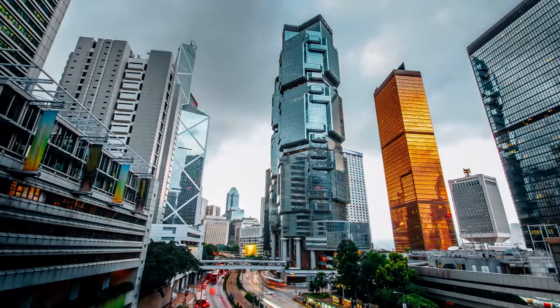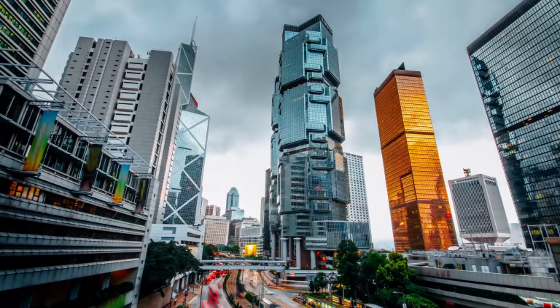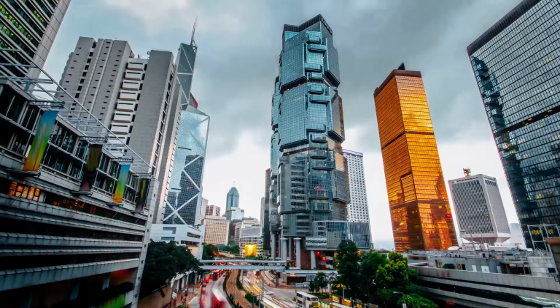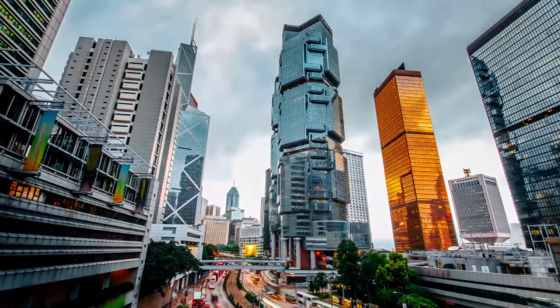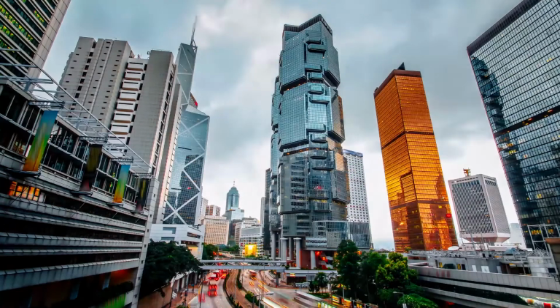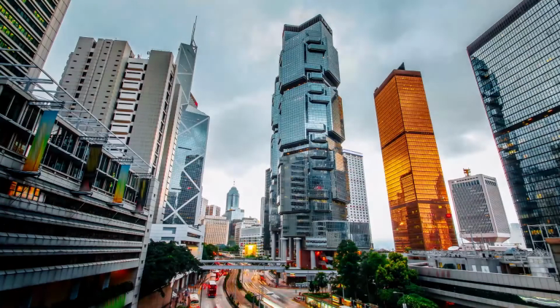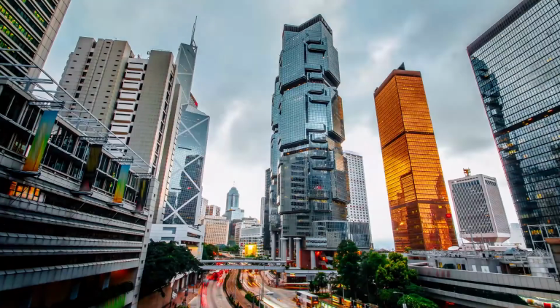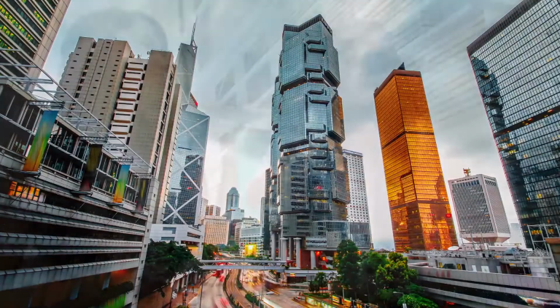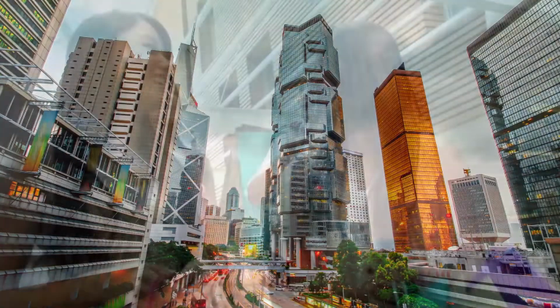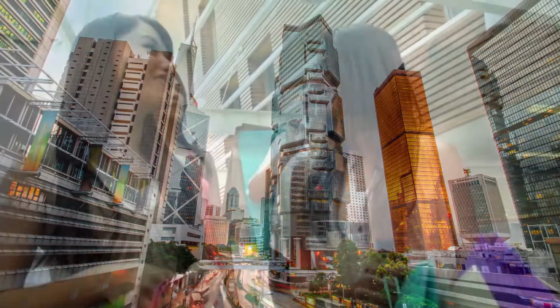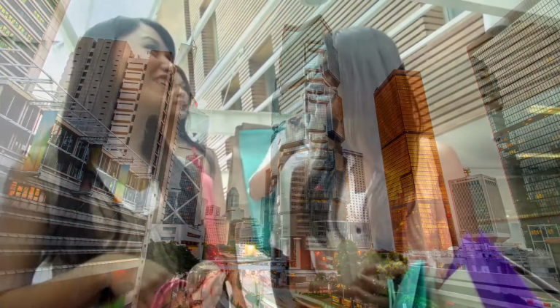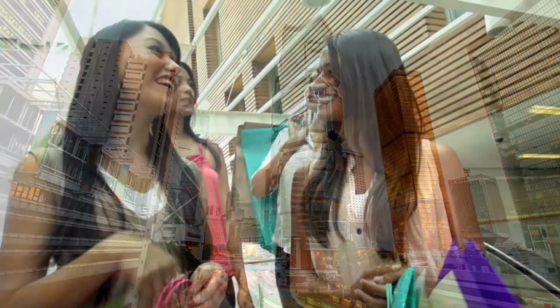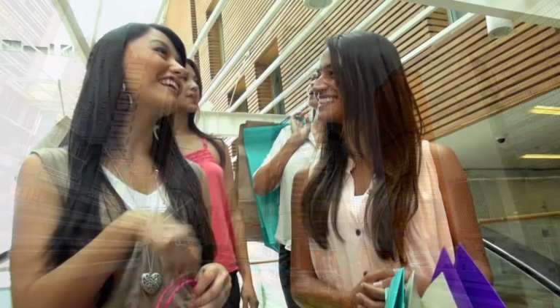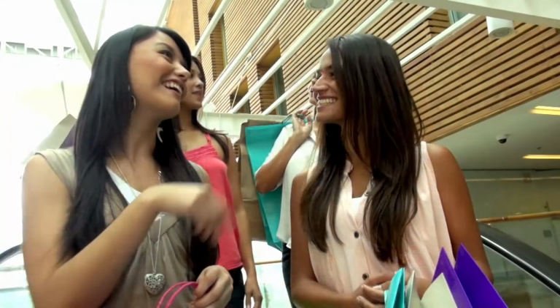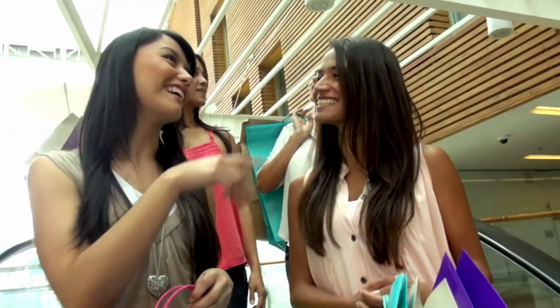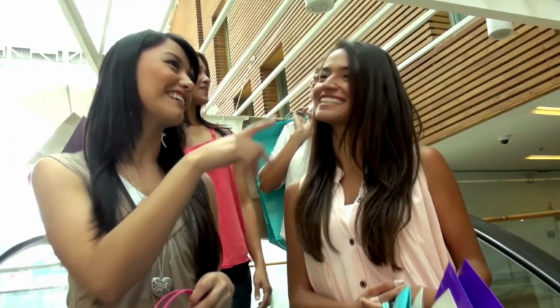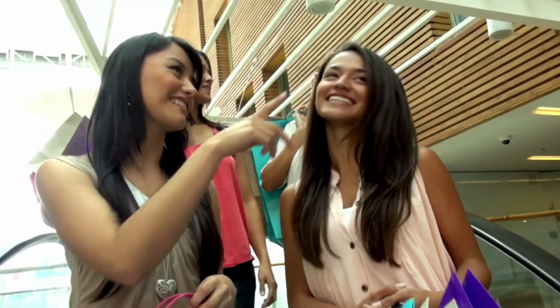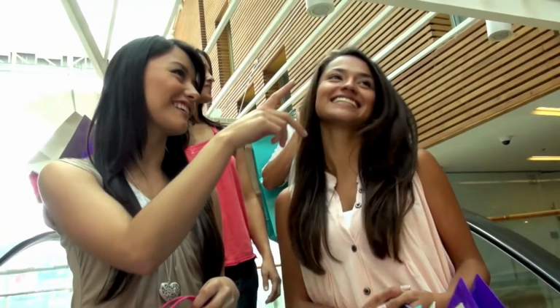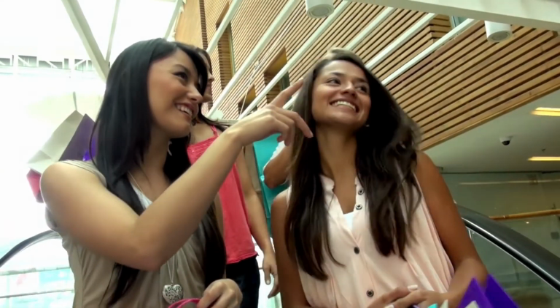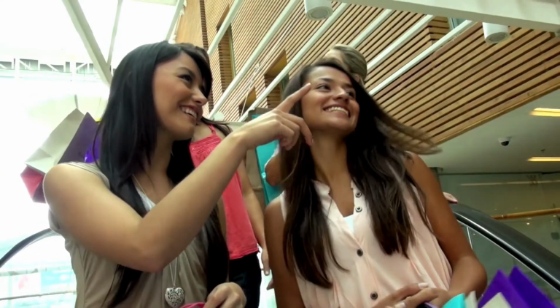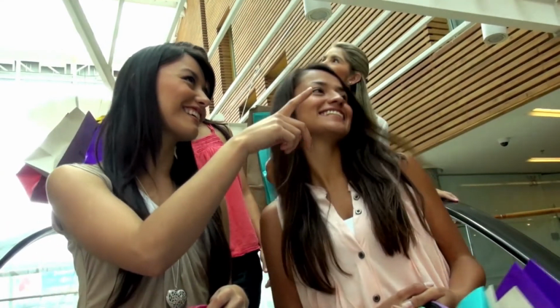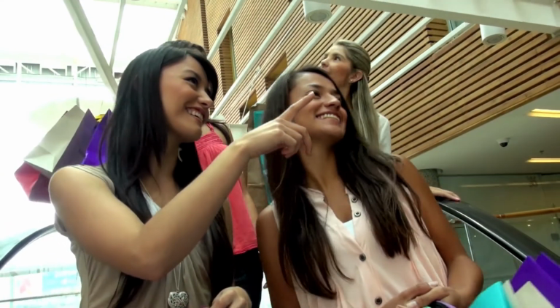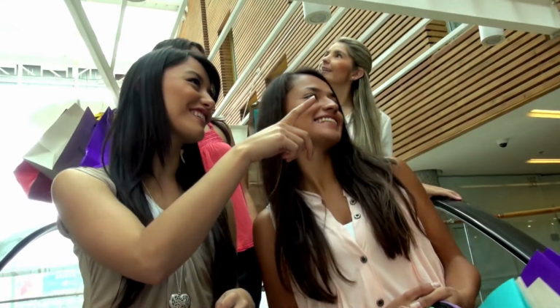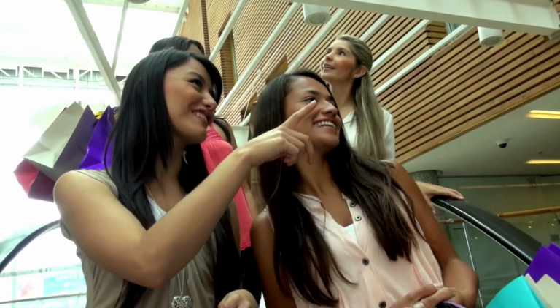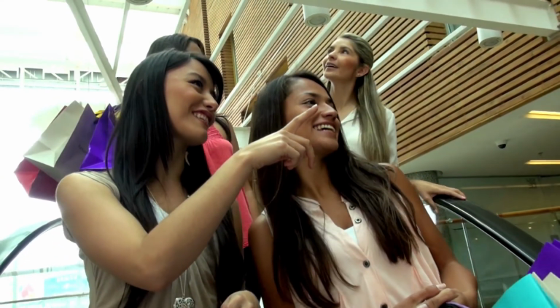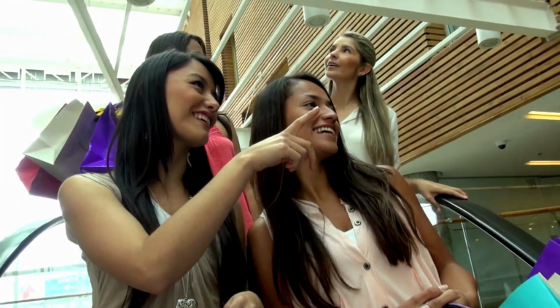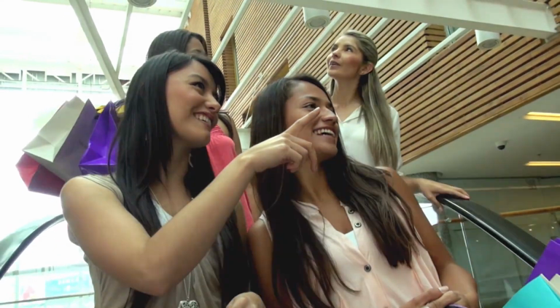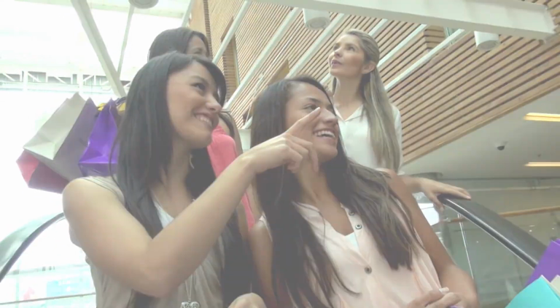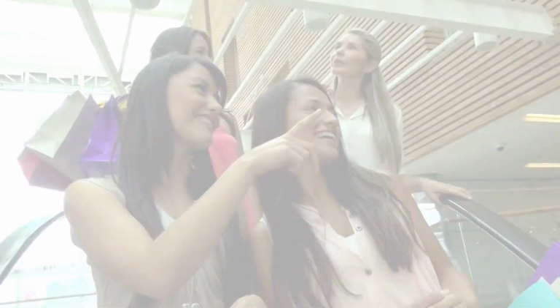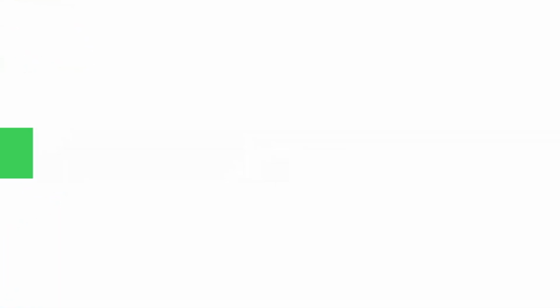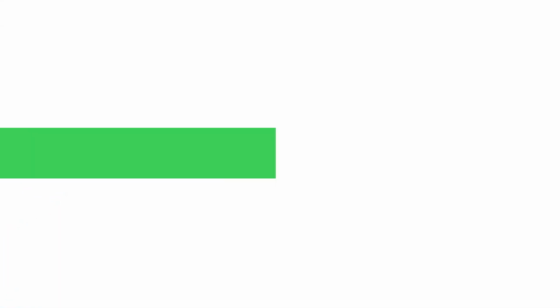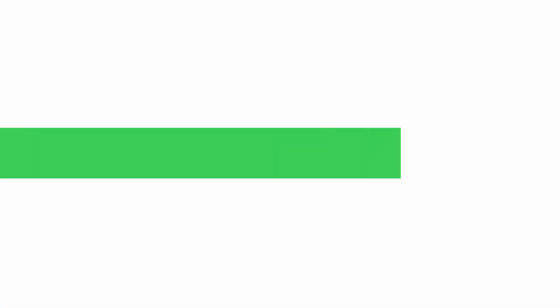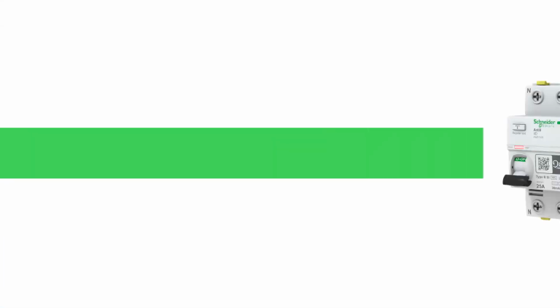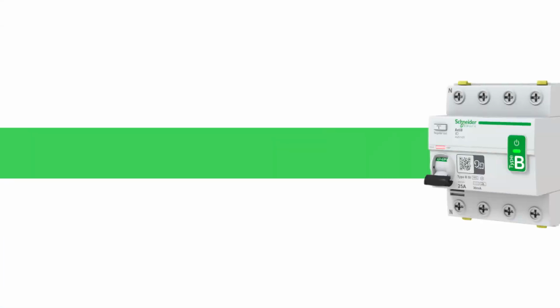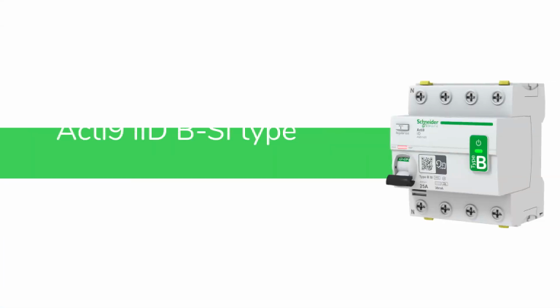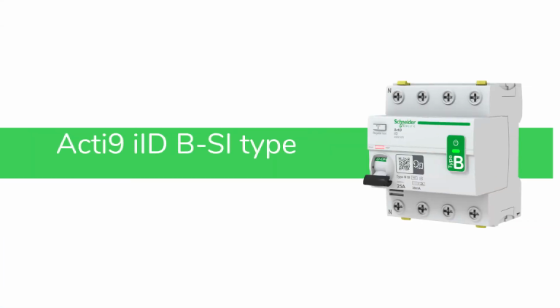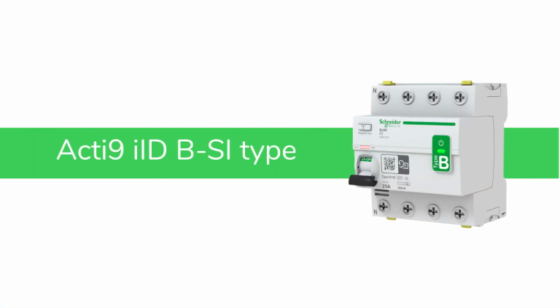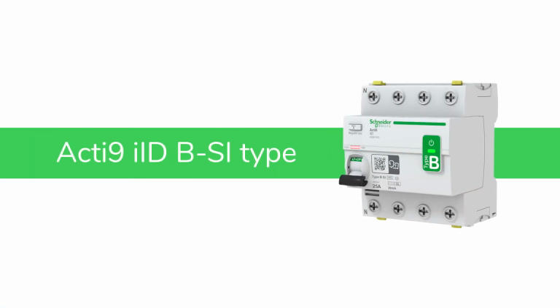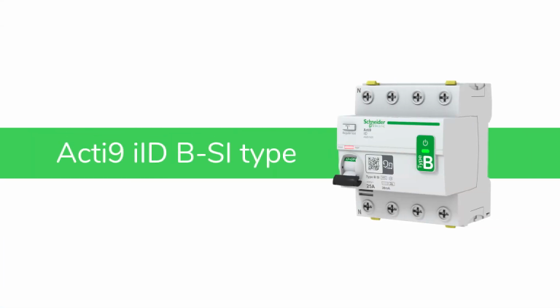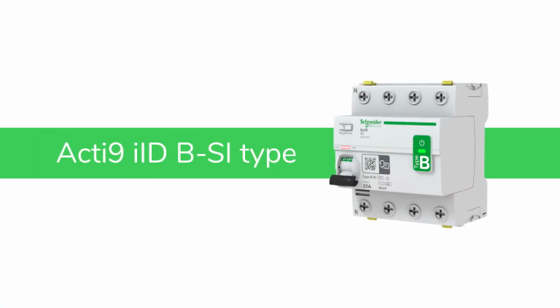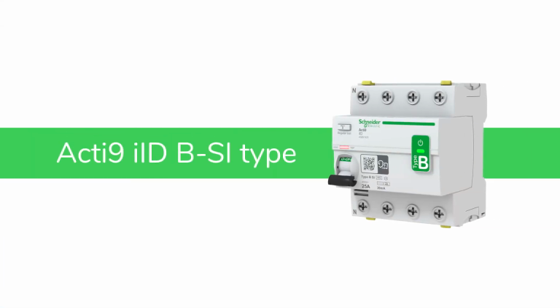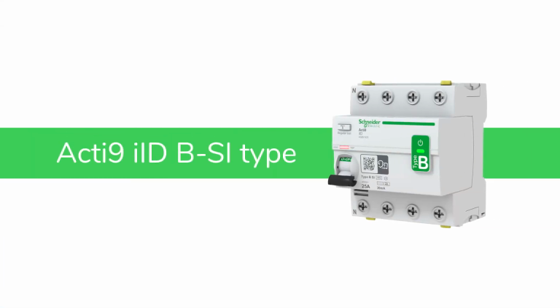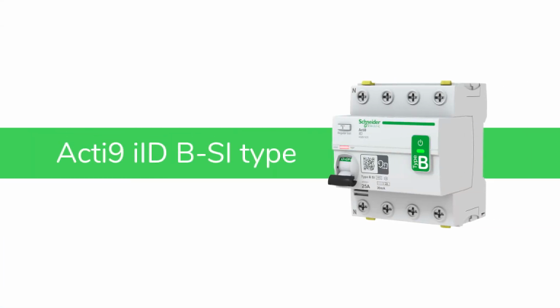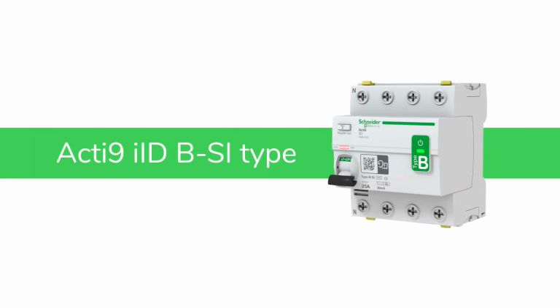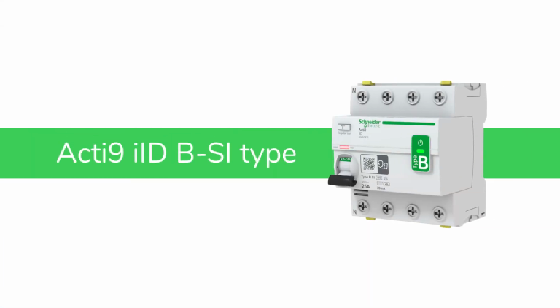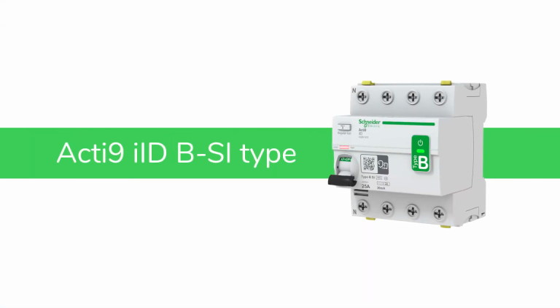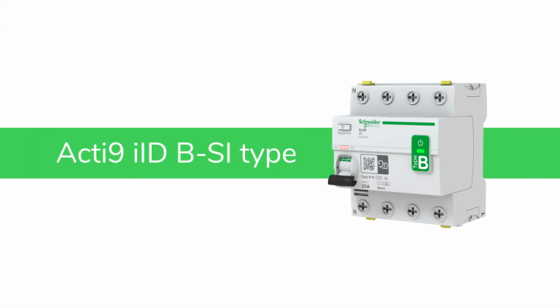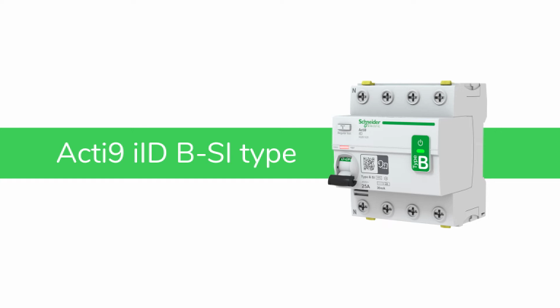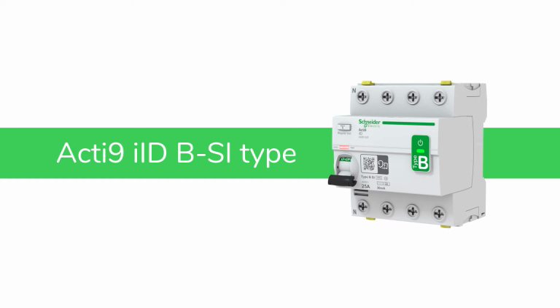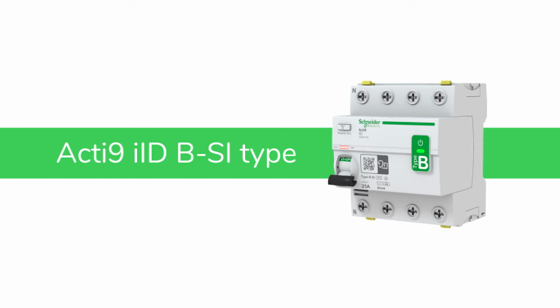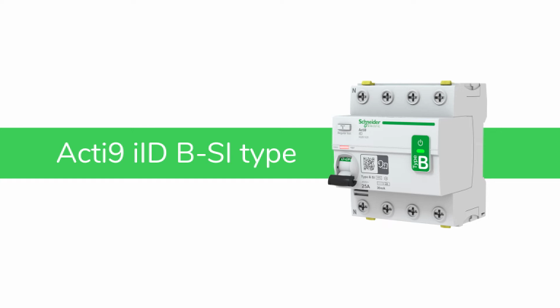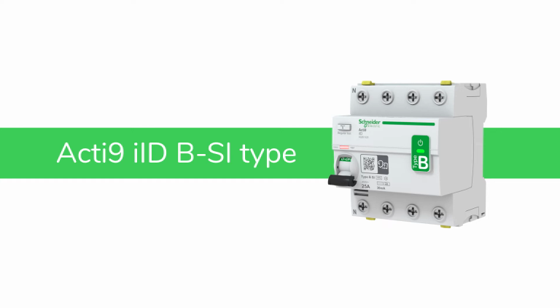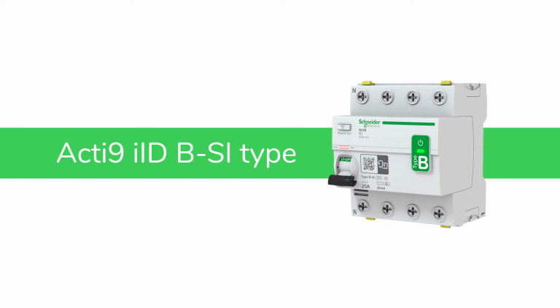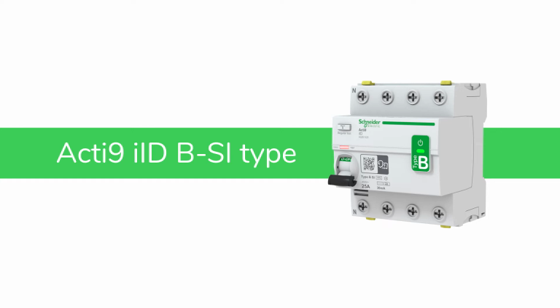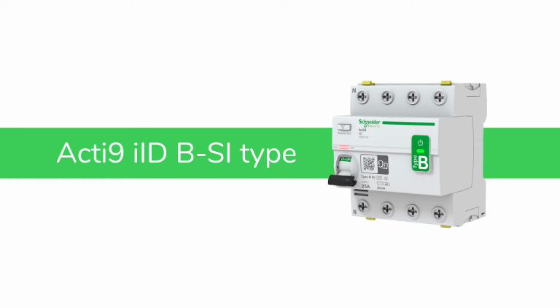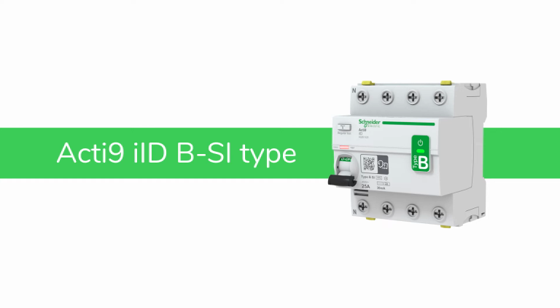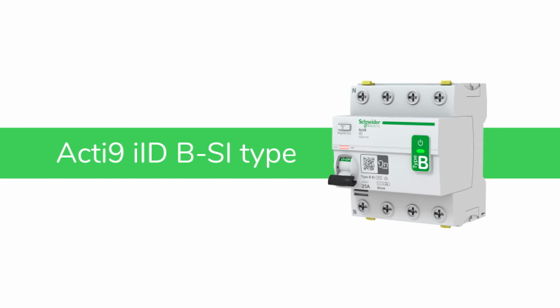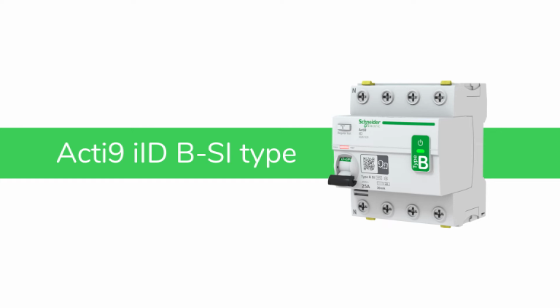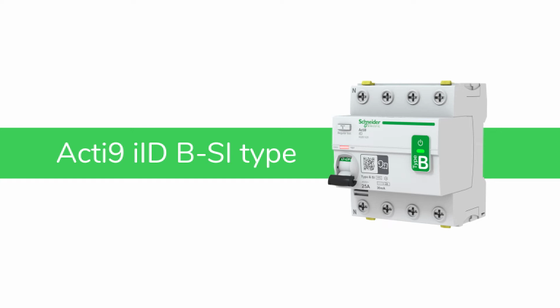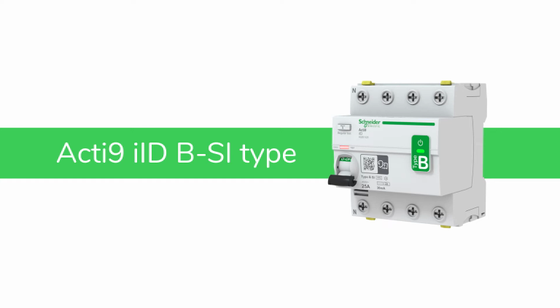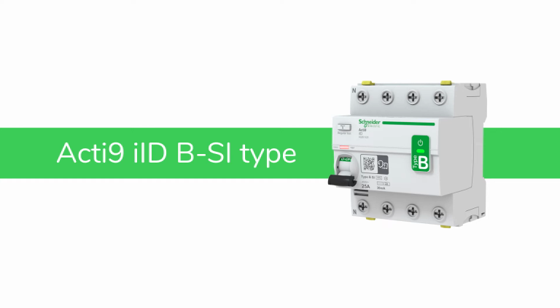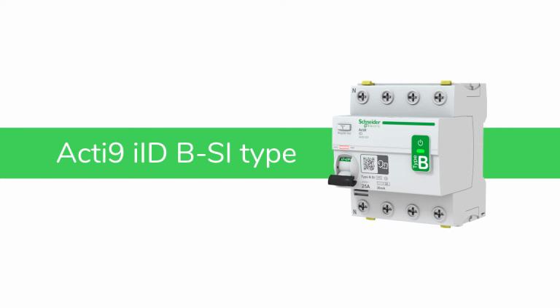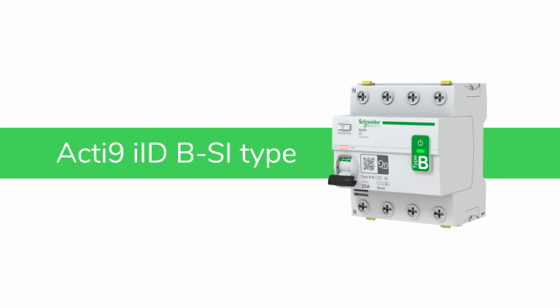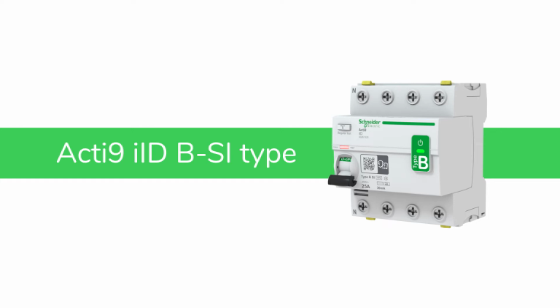Protect people and property in compliance with the latest standards with Schneider Electric's Acti9 IID BSI-type.